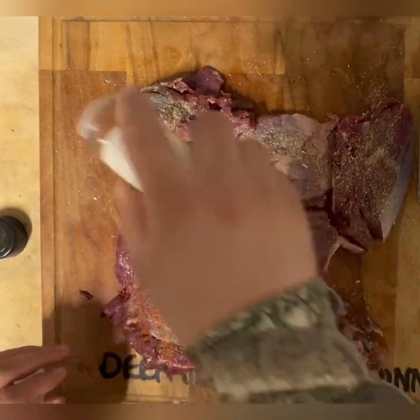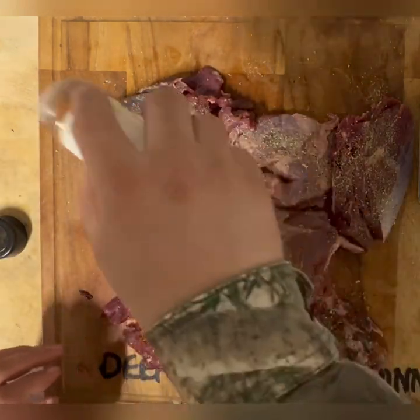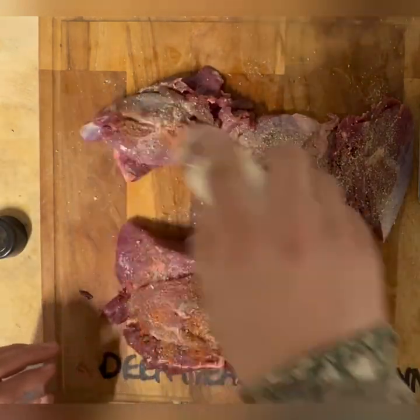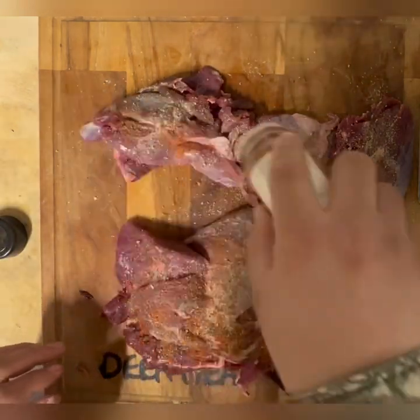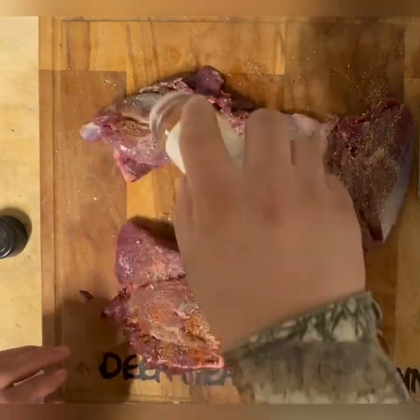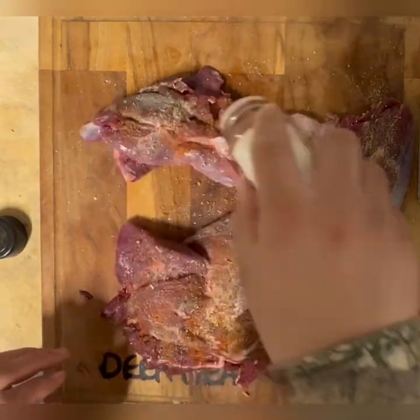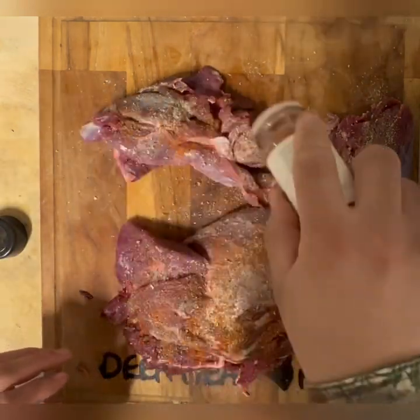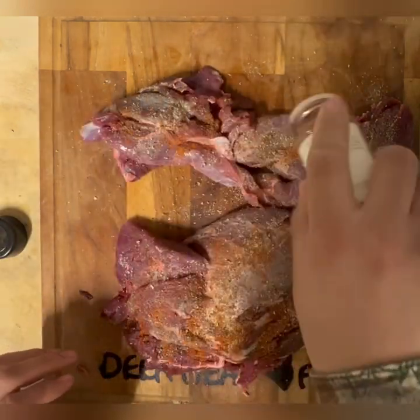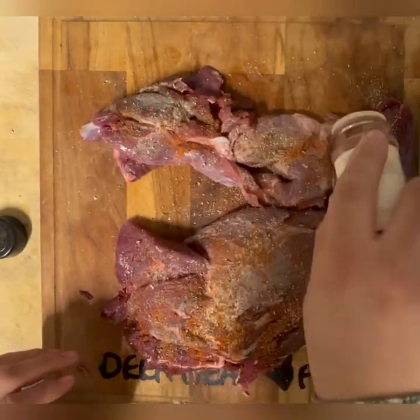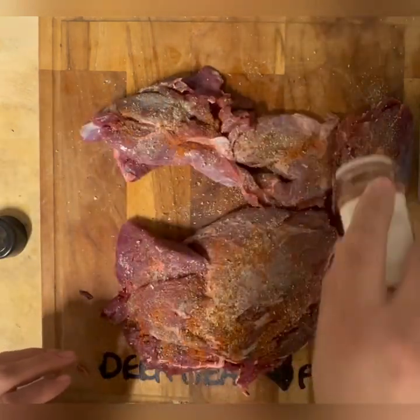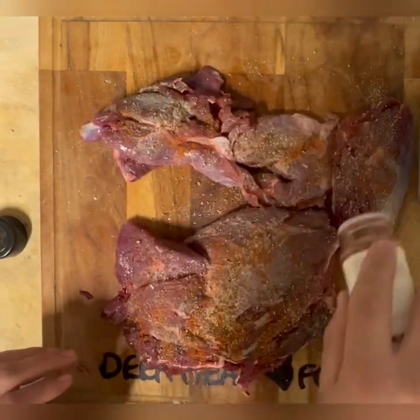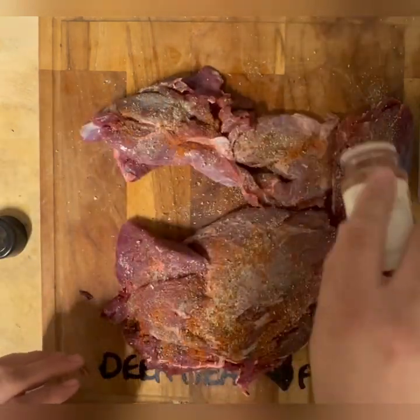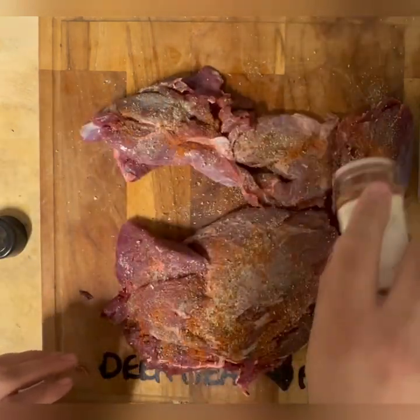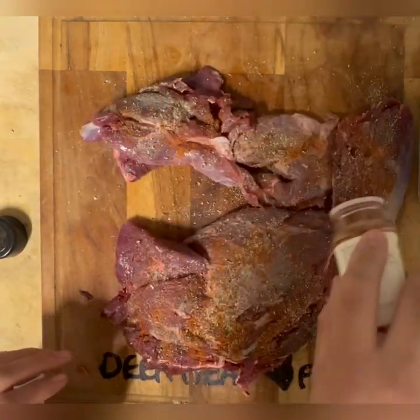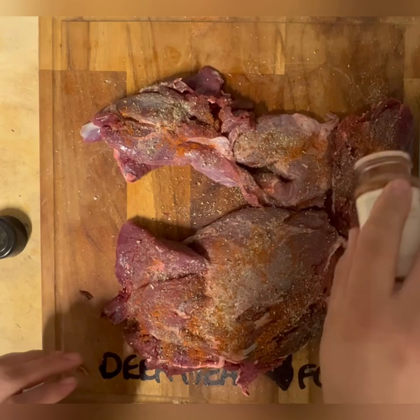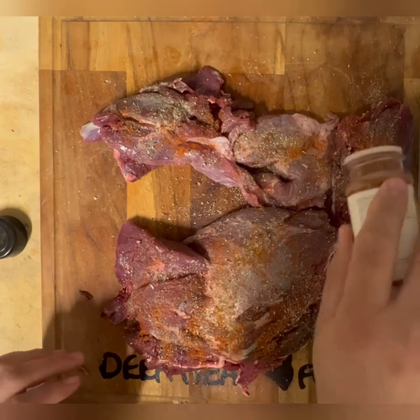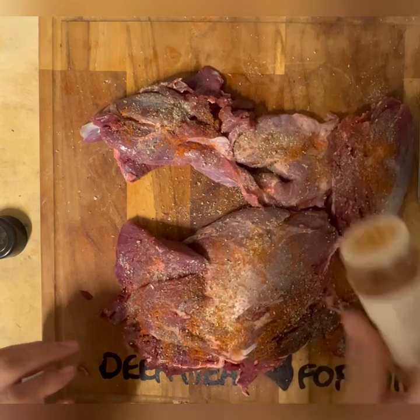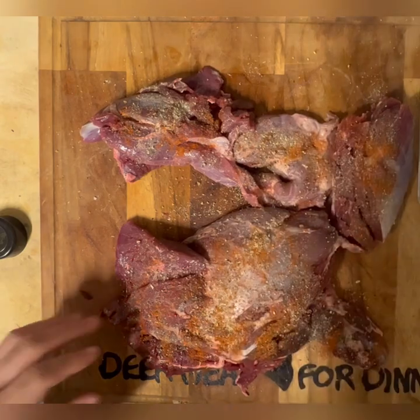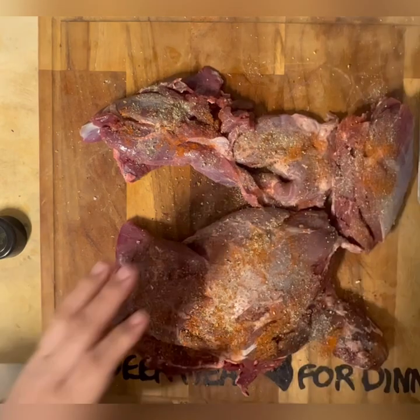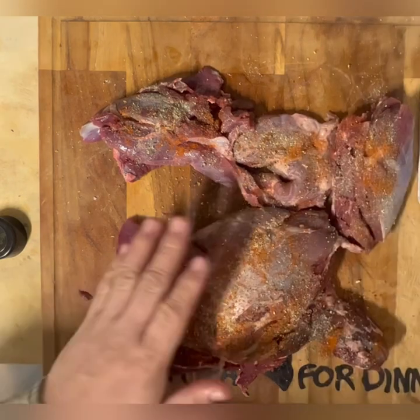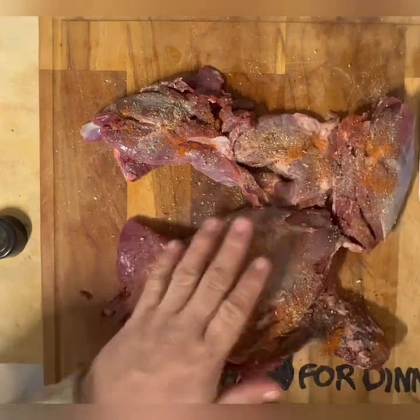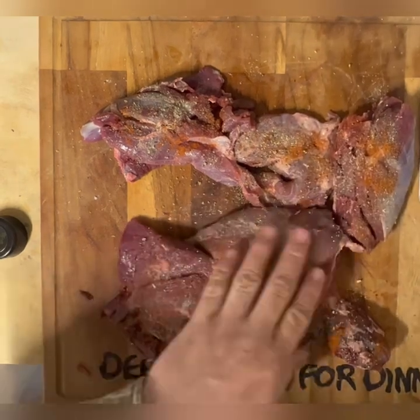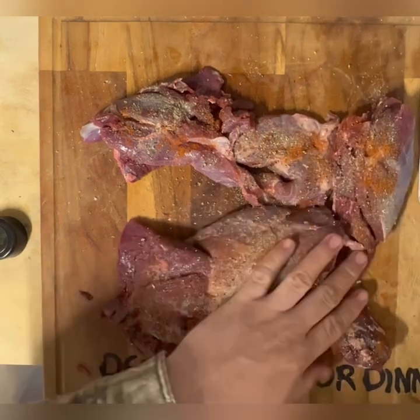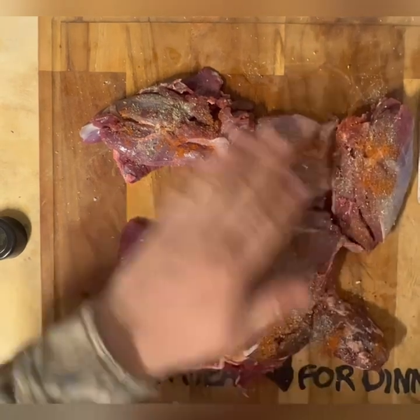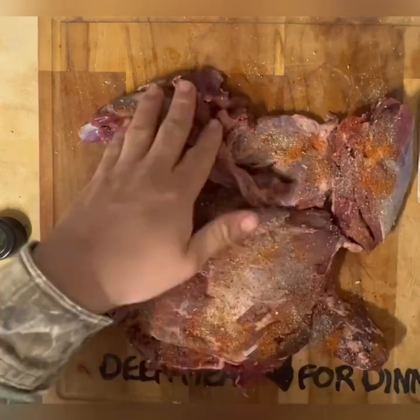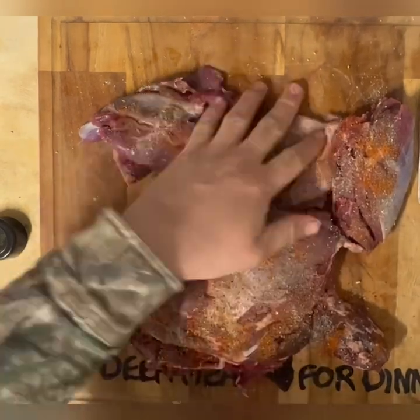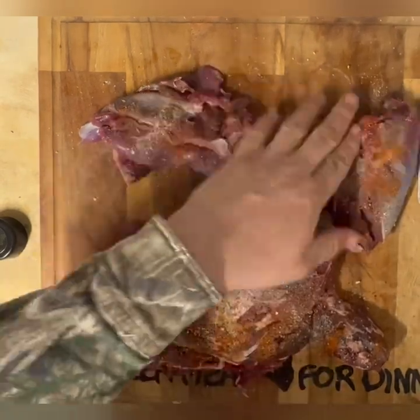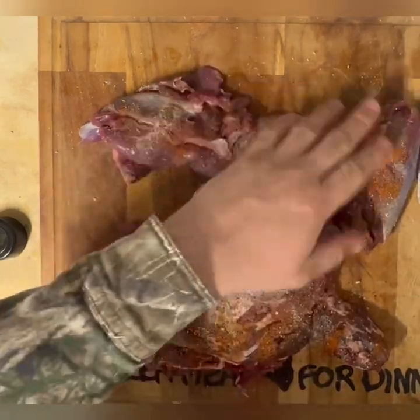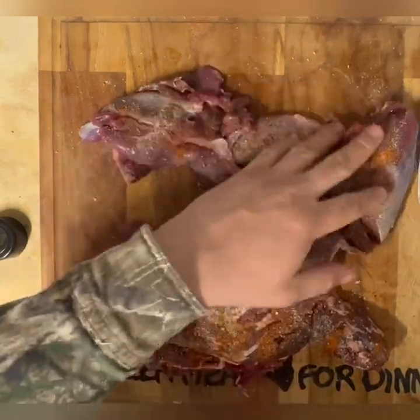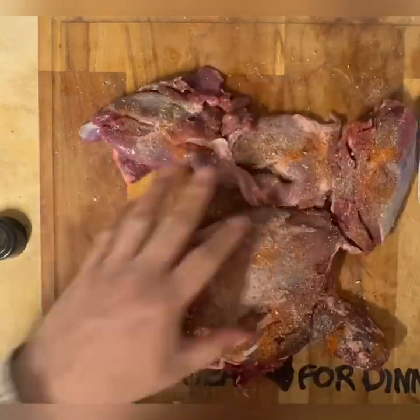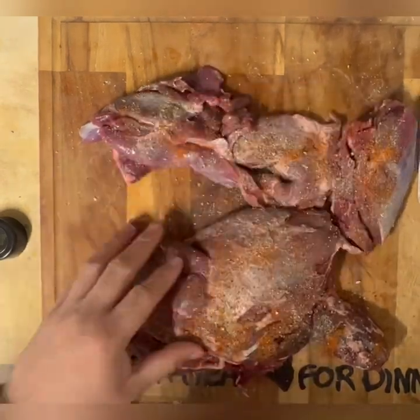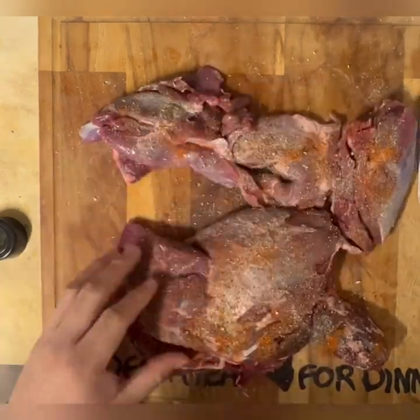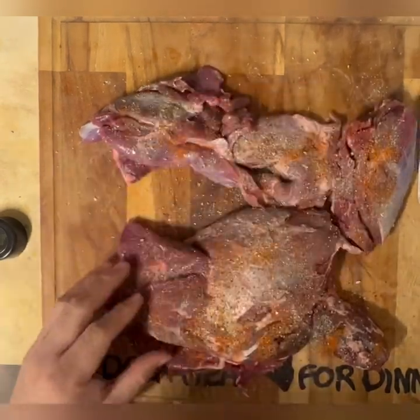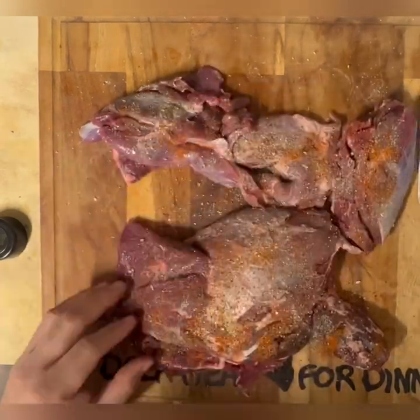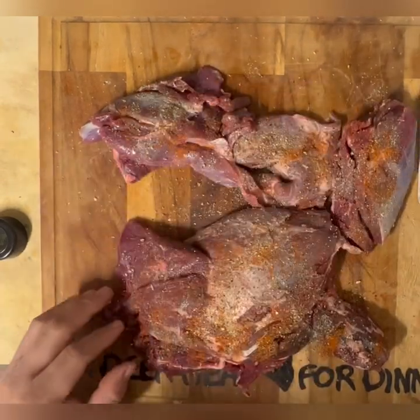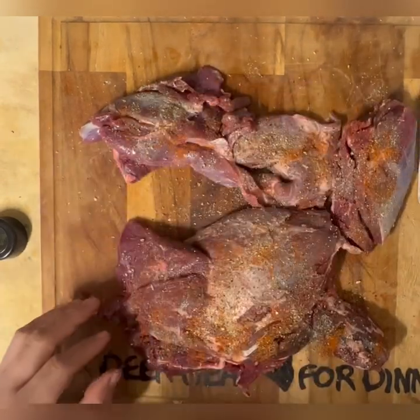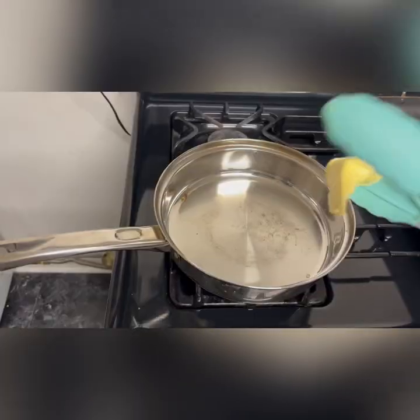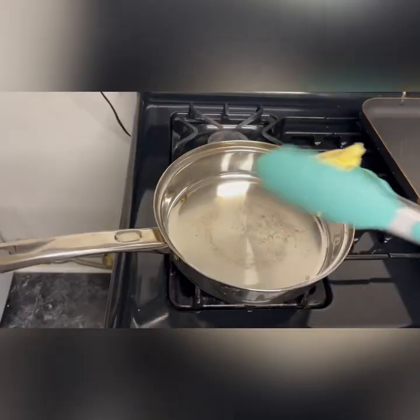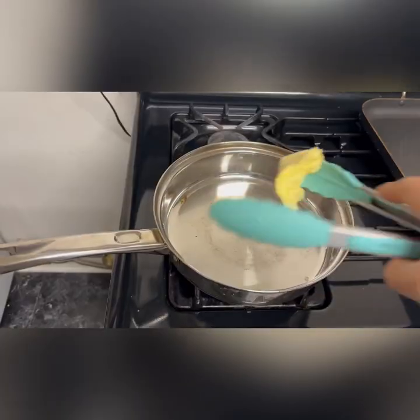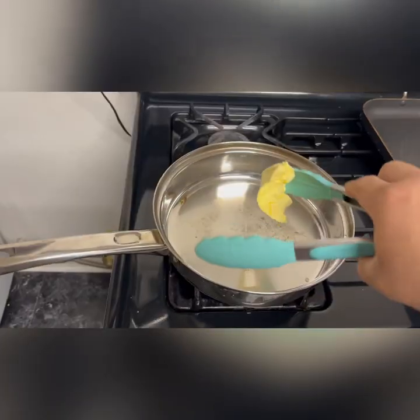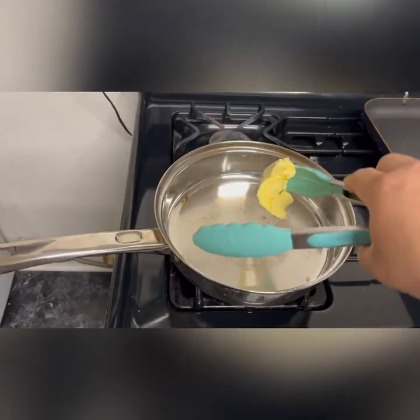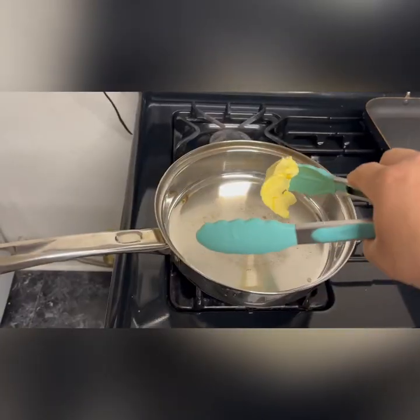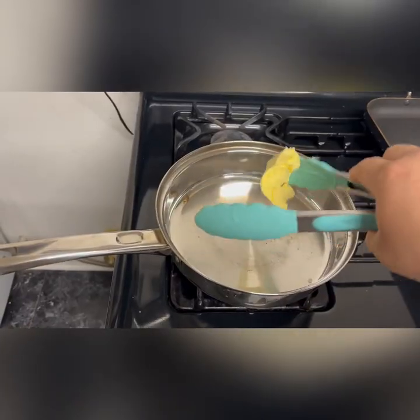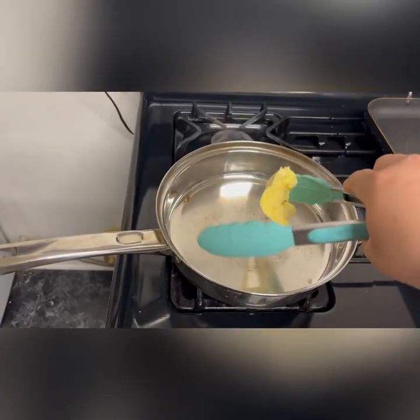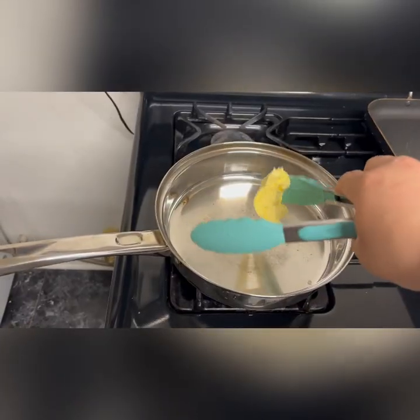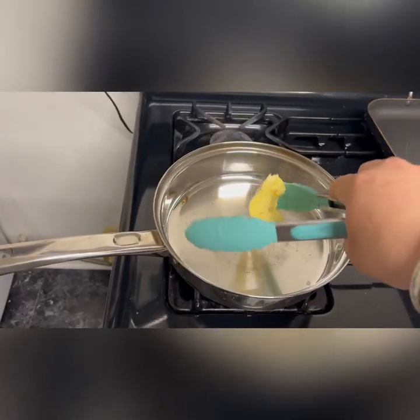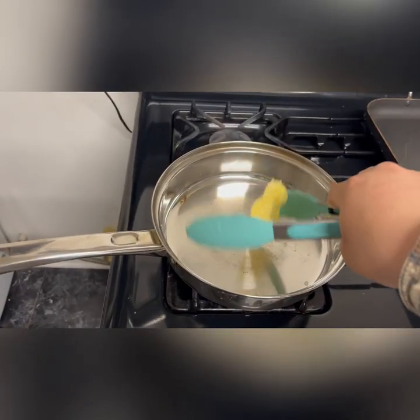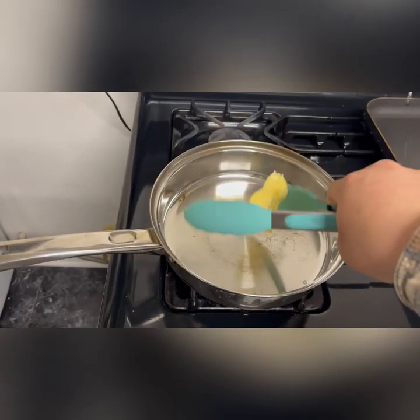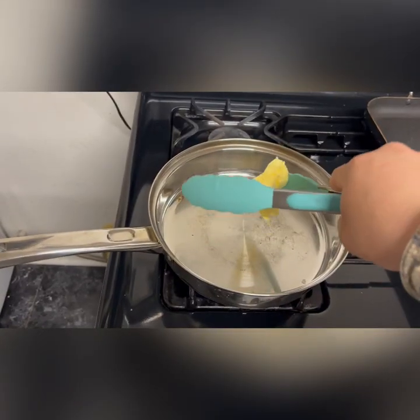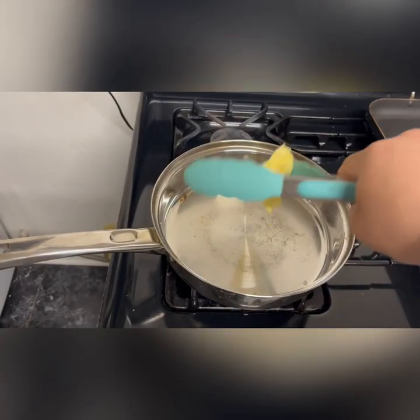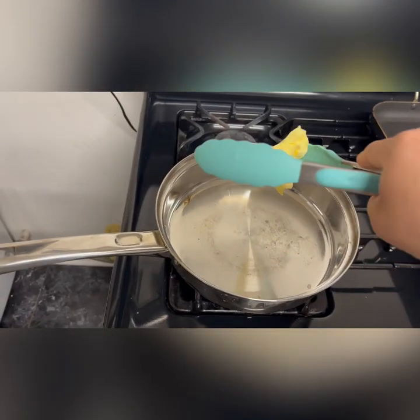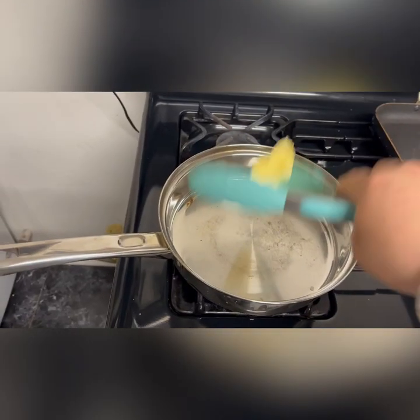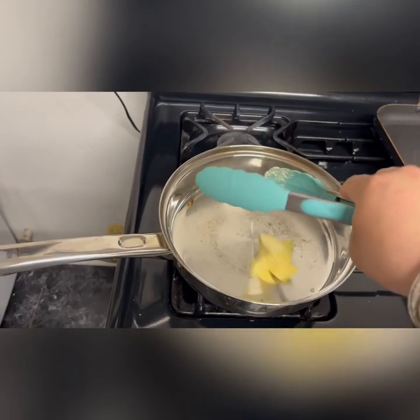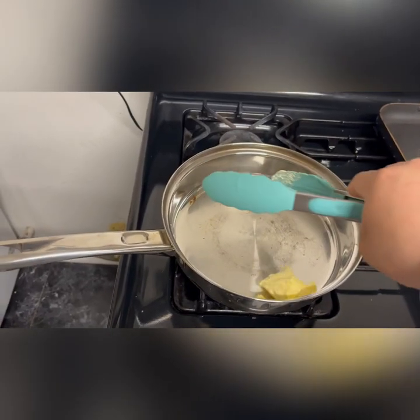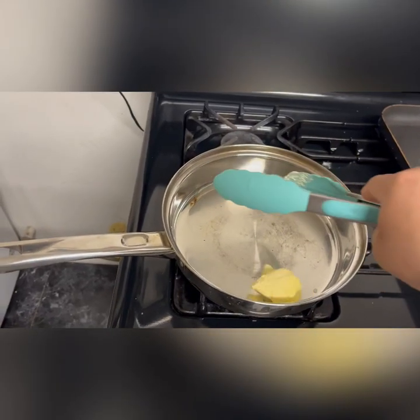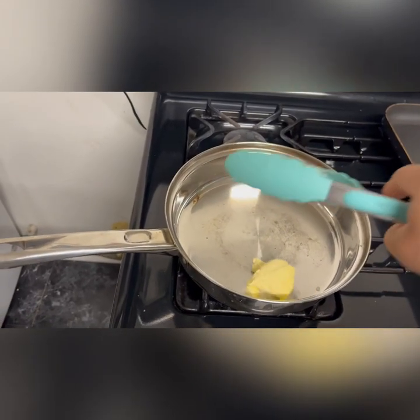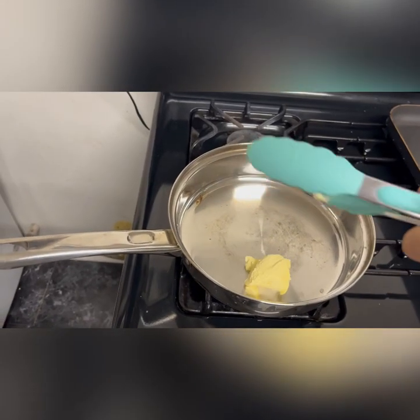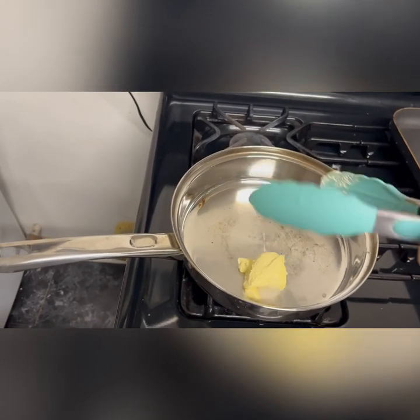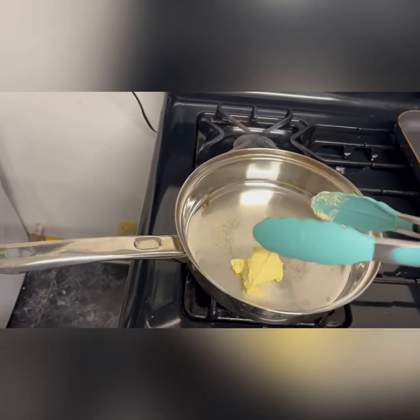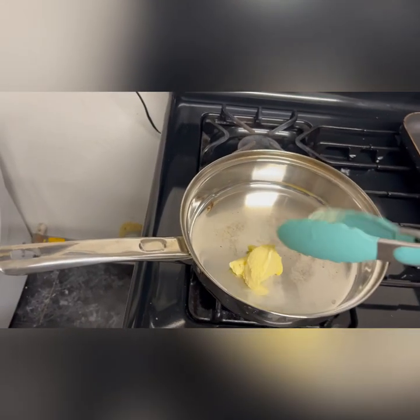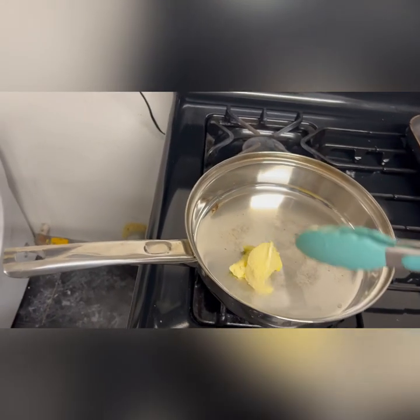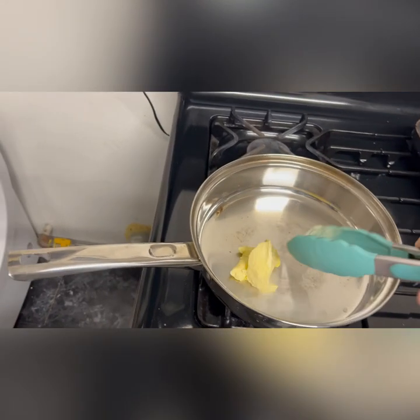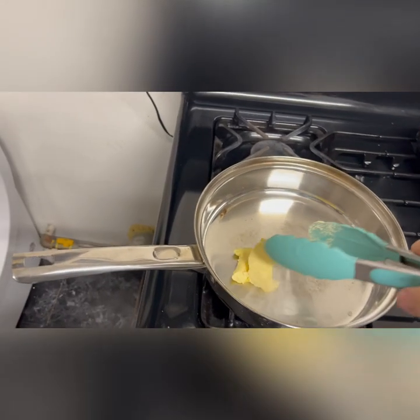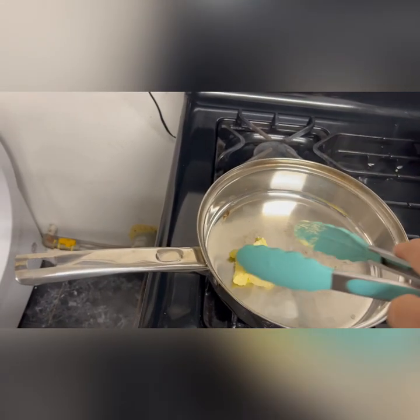Now this is a front deer shoulder. This is something that a lot of people — it's the first thing they give away. But I guarantee you it's very delicious.